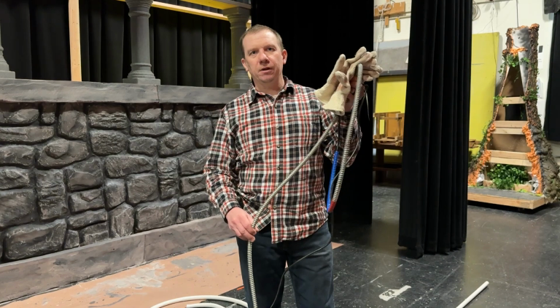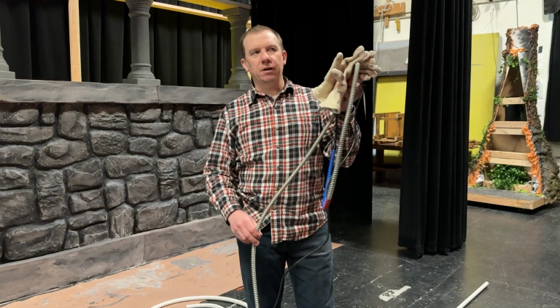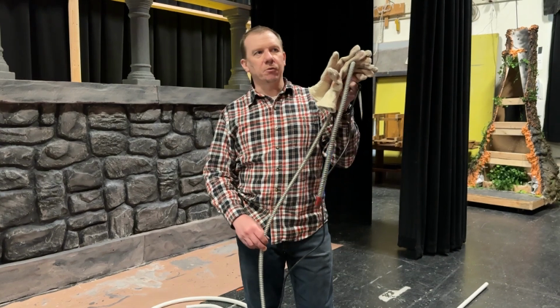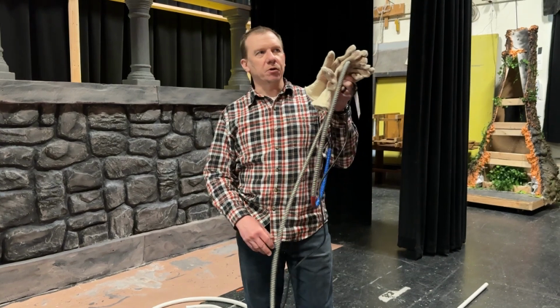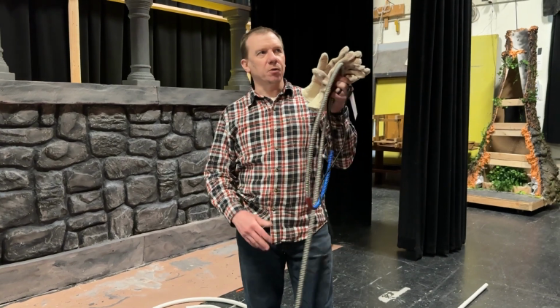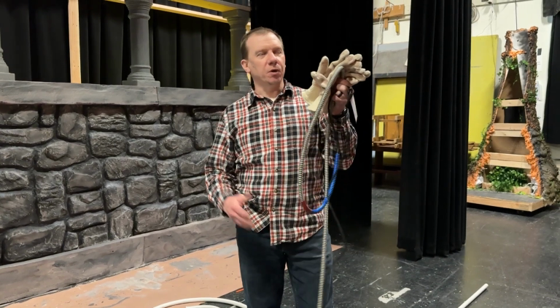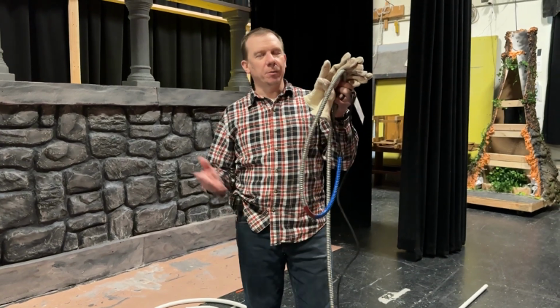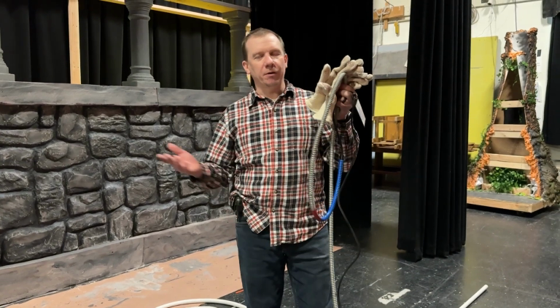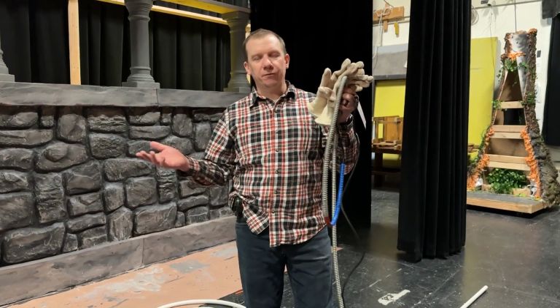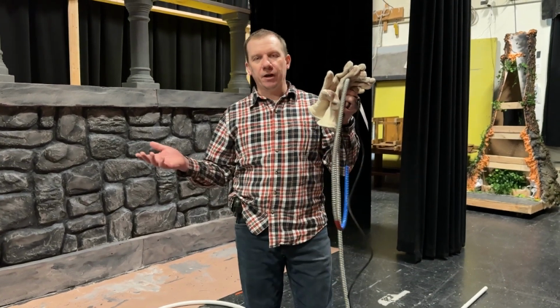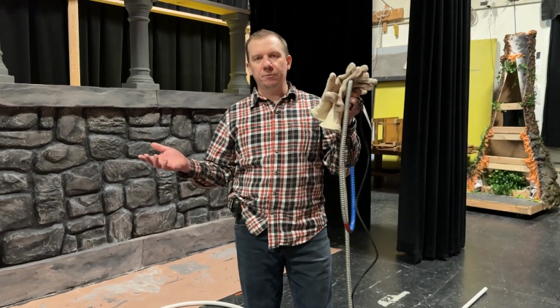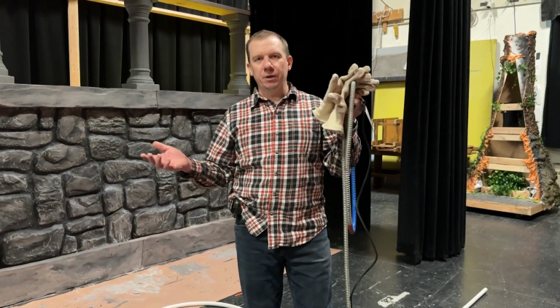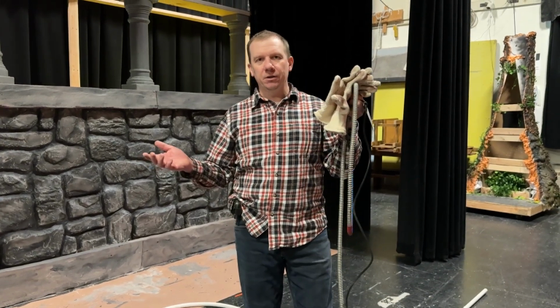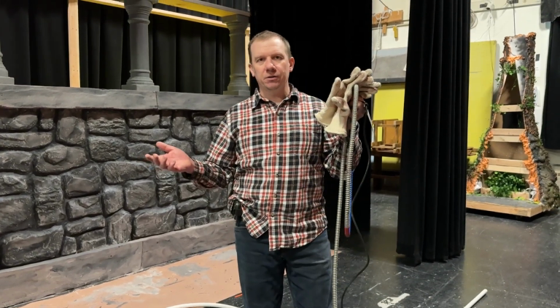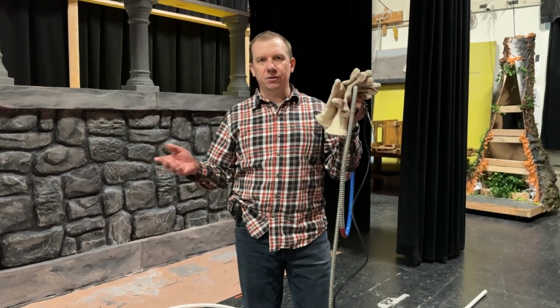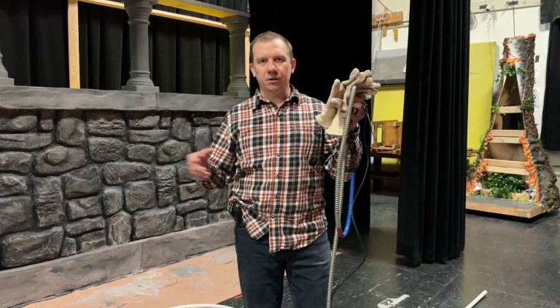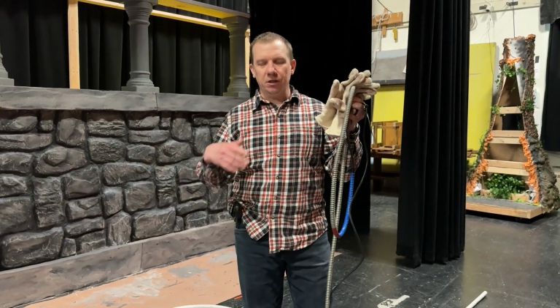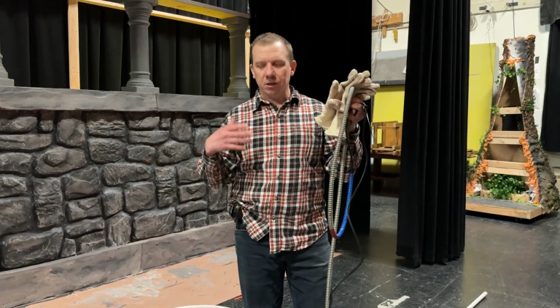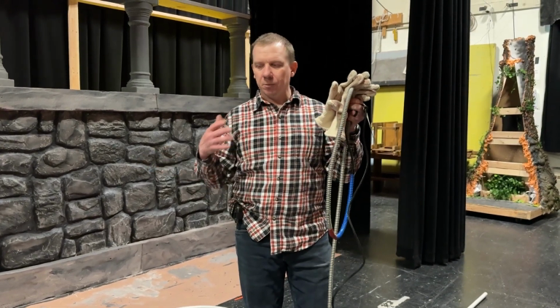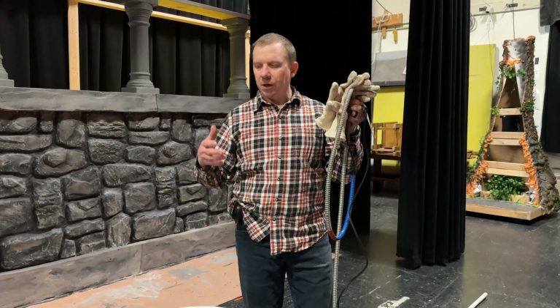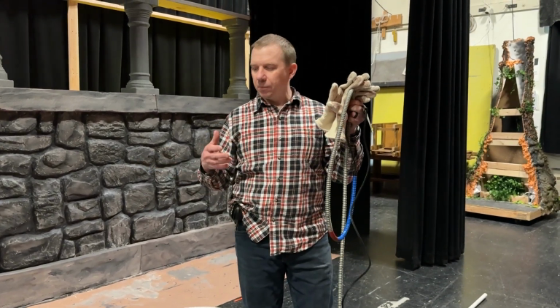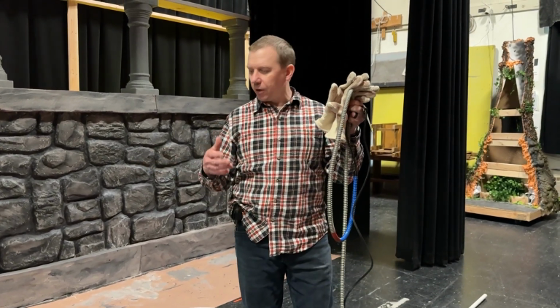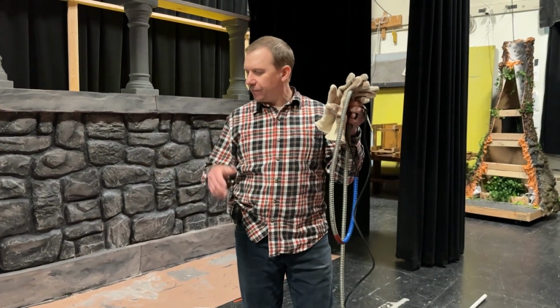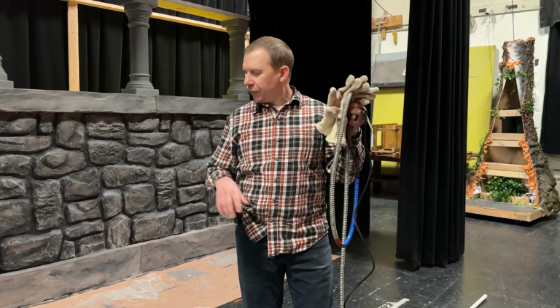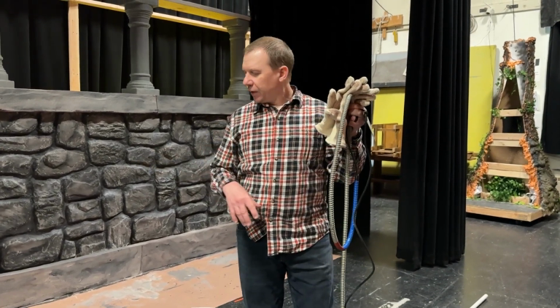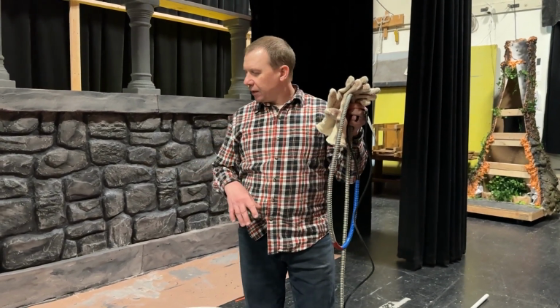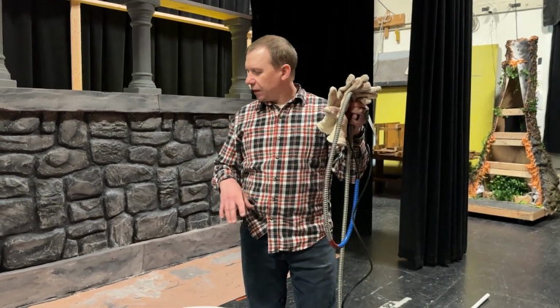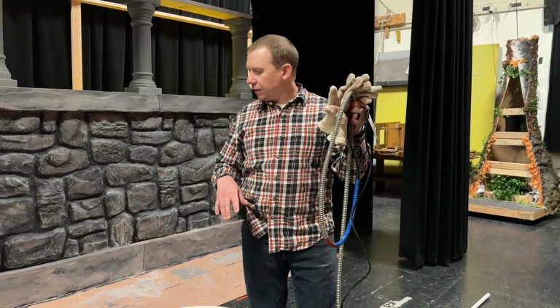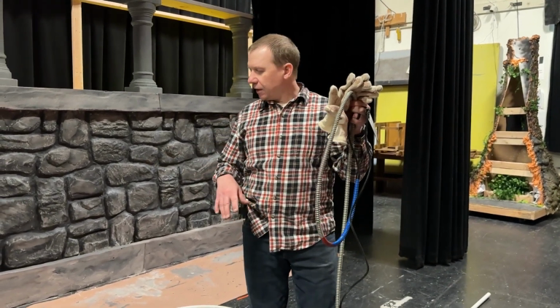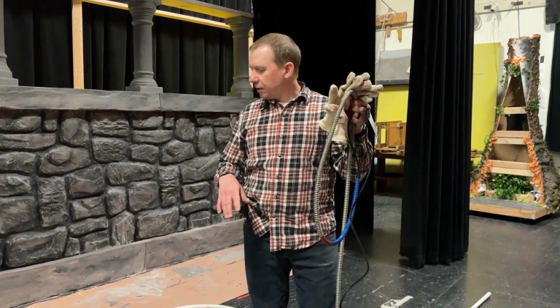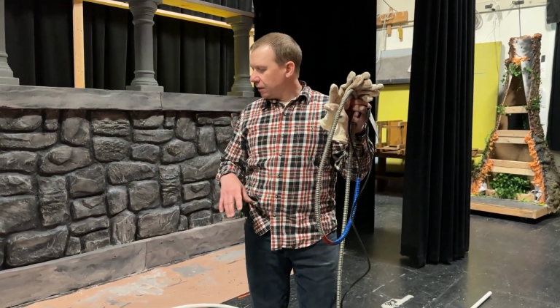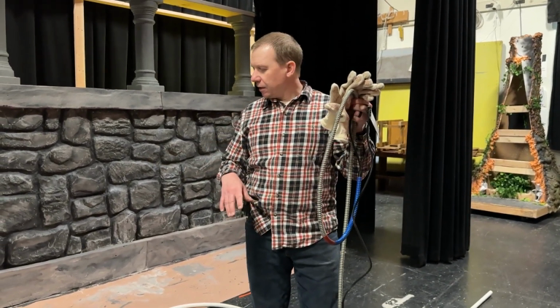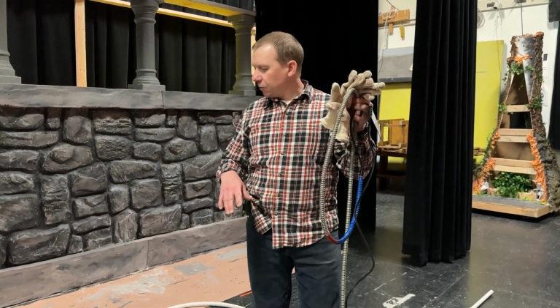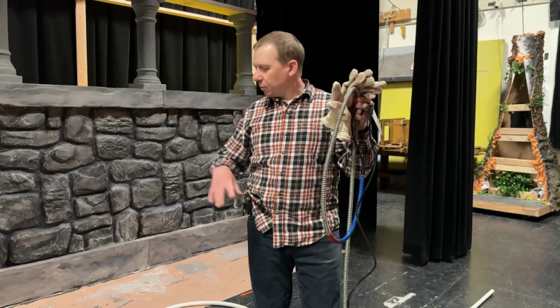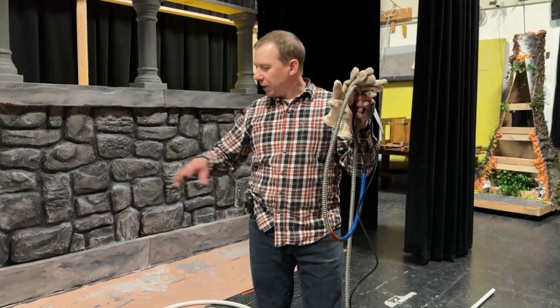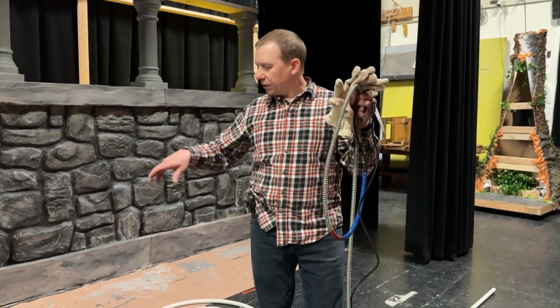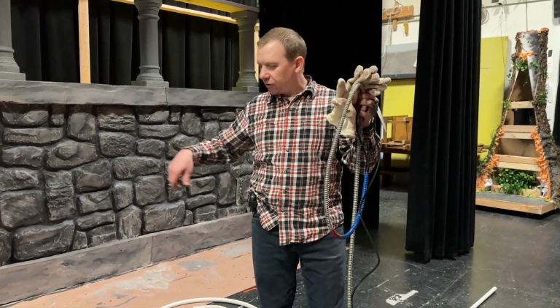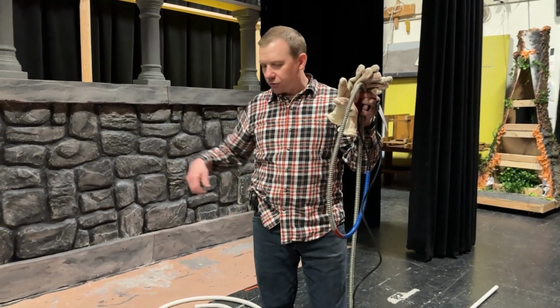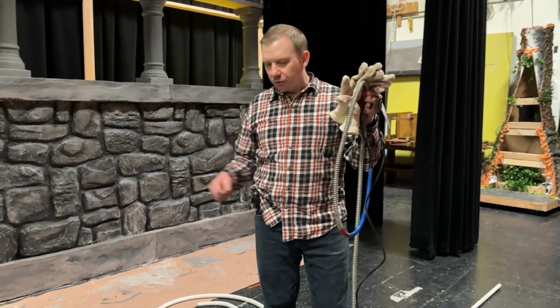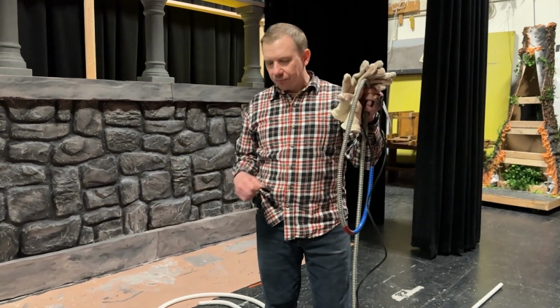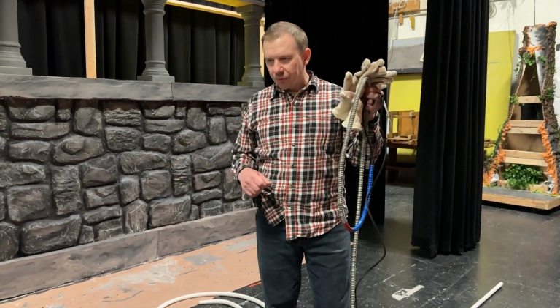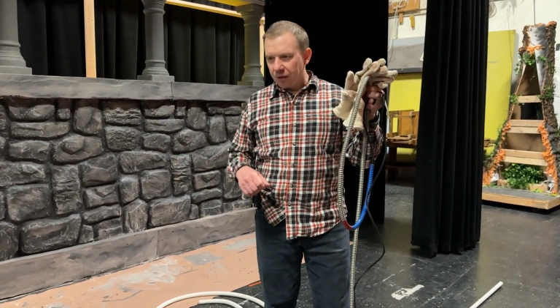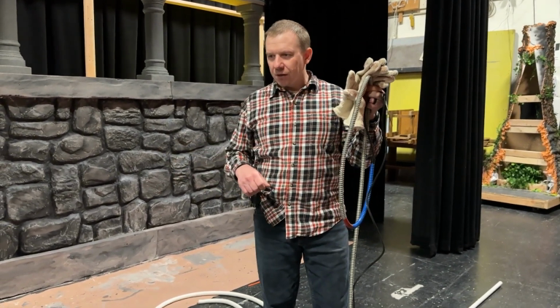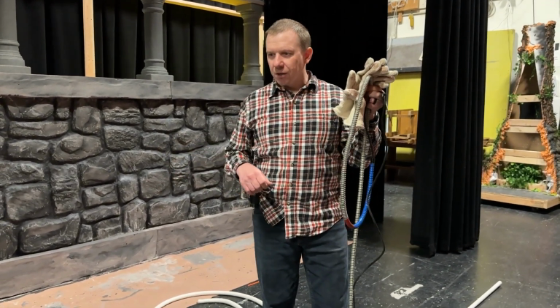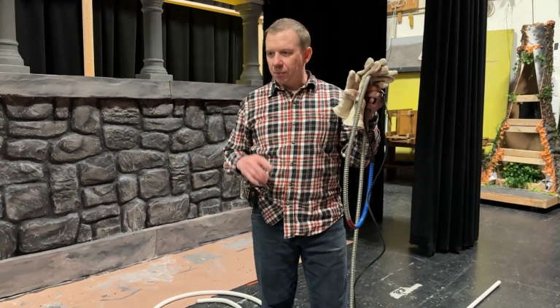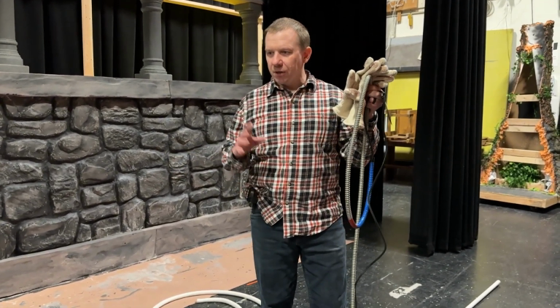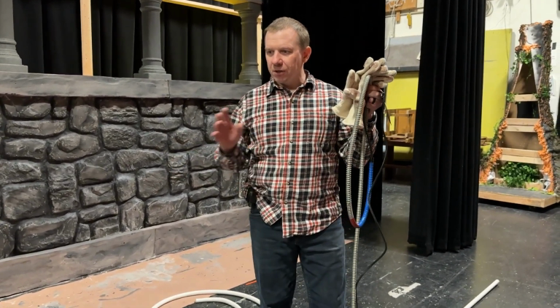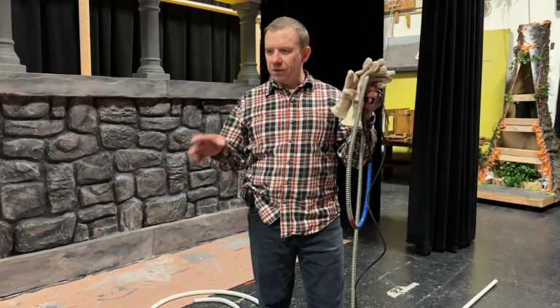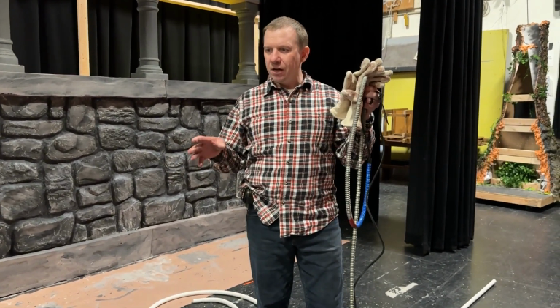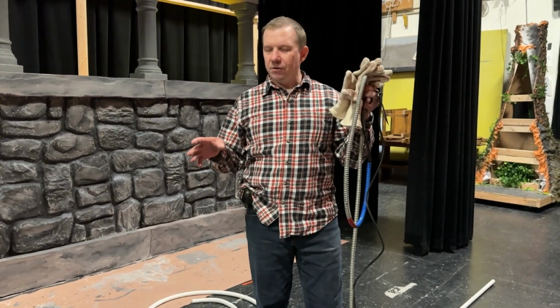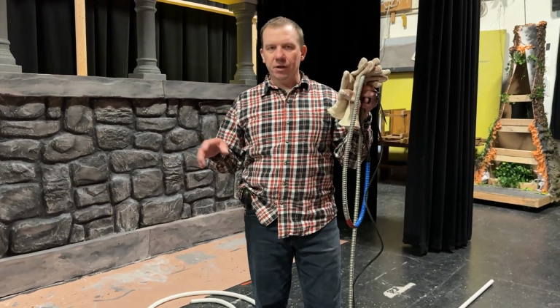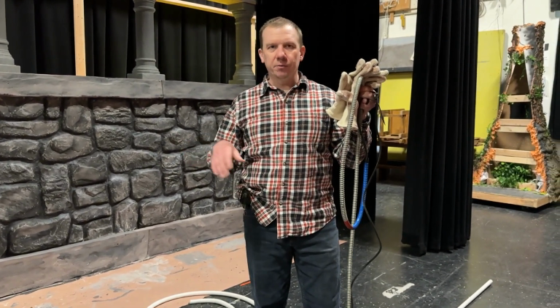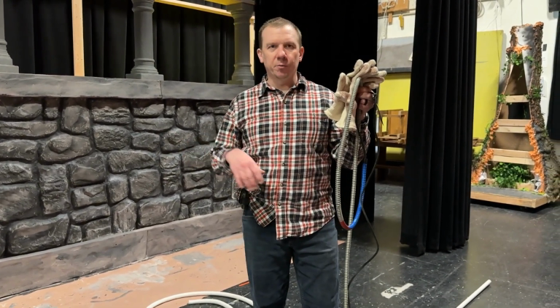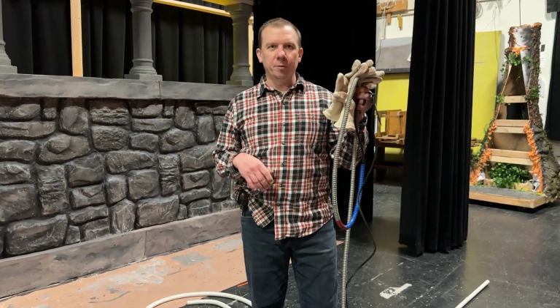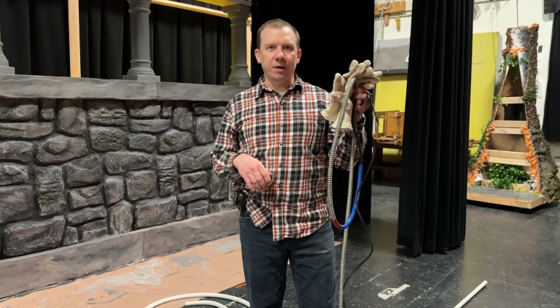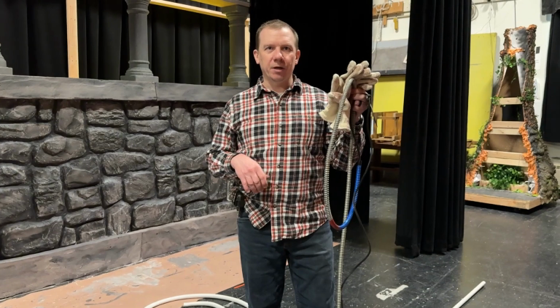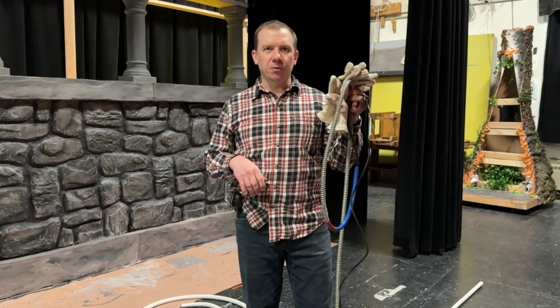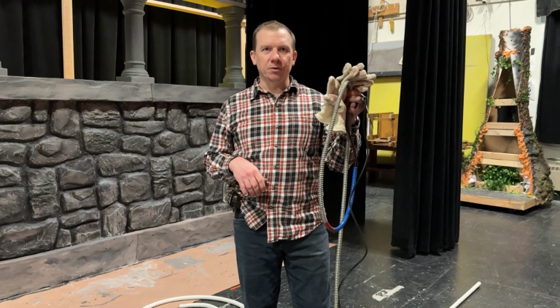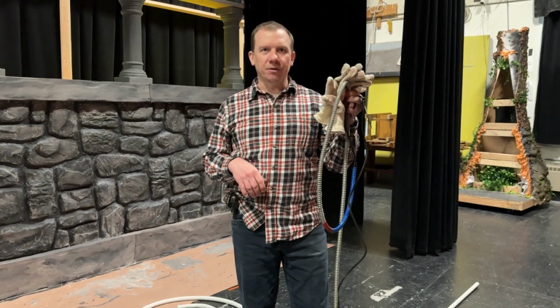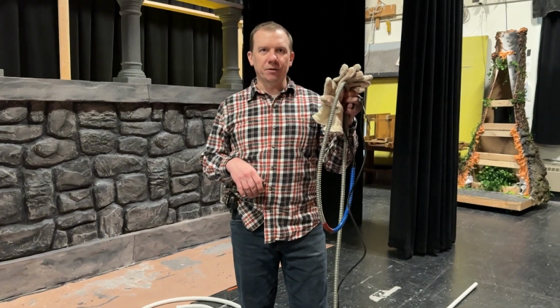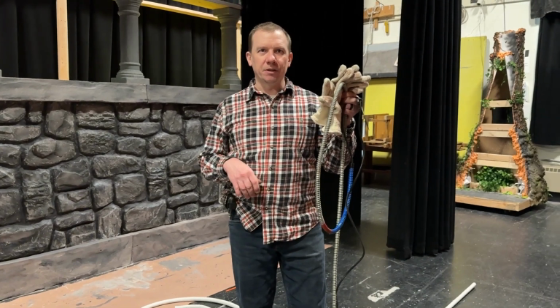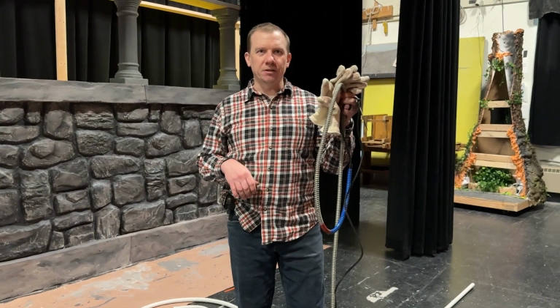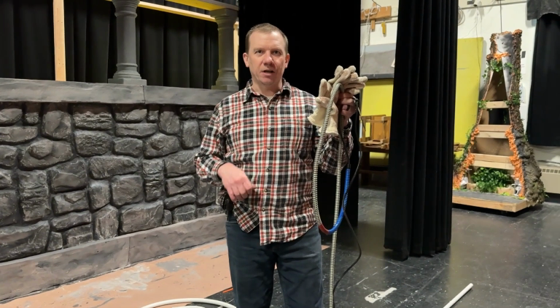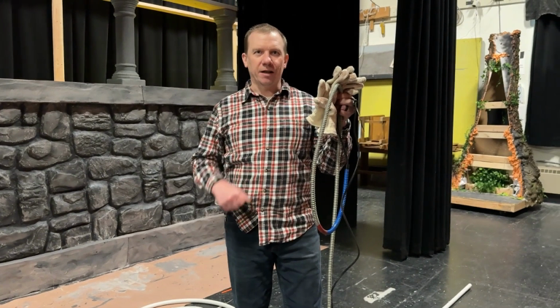We're going to wait about five minutes, it's going to heat the pipe up, and then we'll bend it. So I'm going to plug it in now, and we'll be back once everything is on.